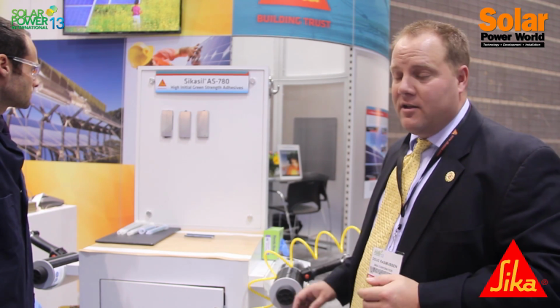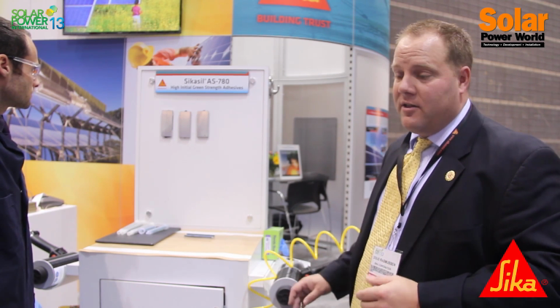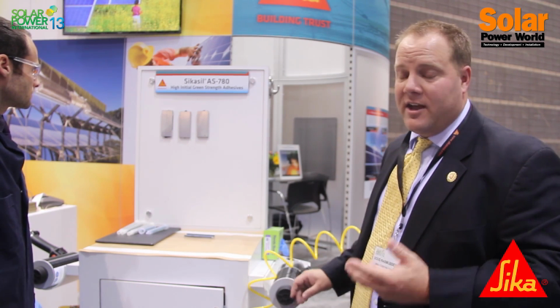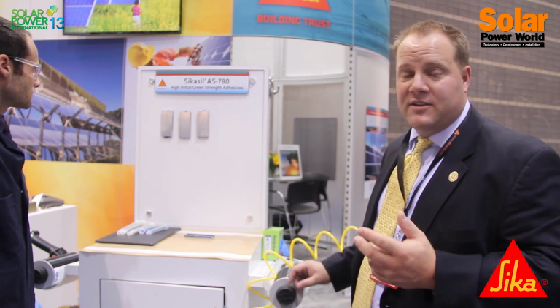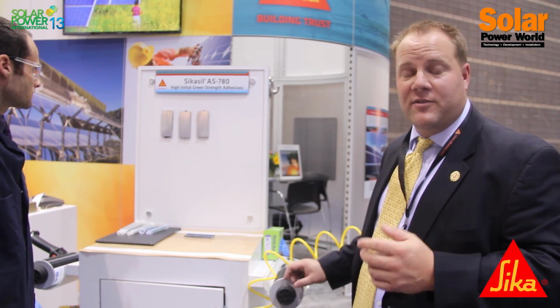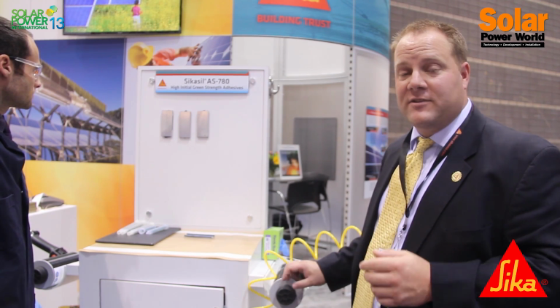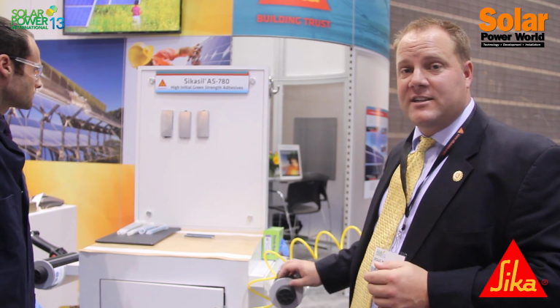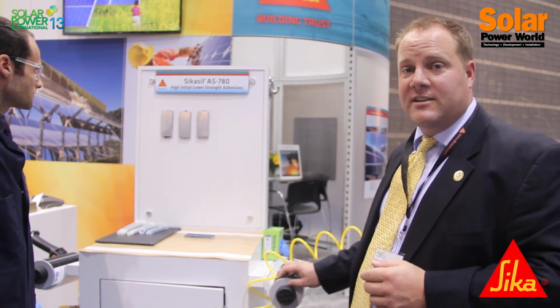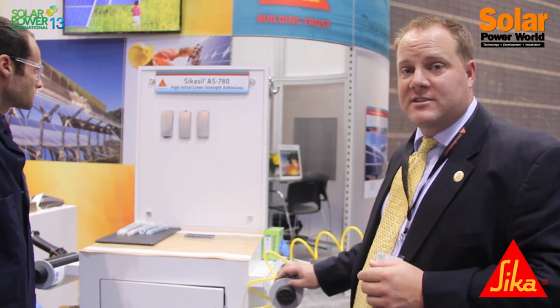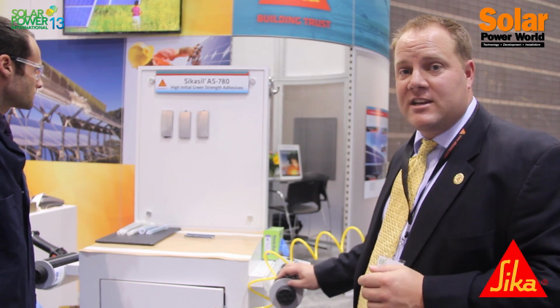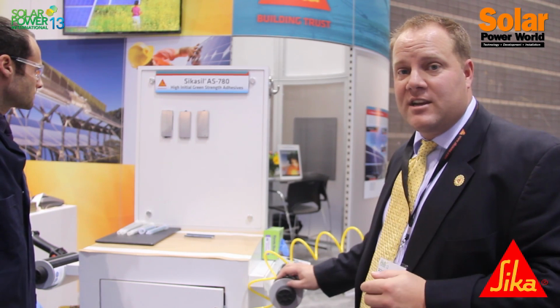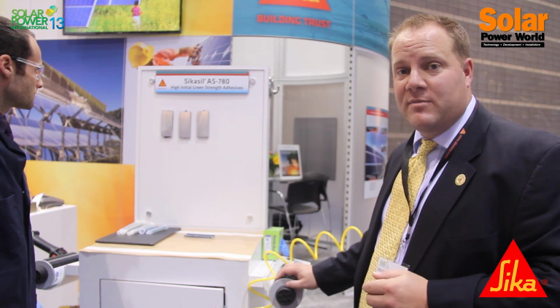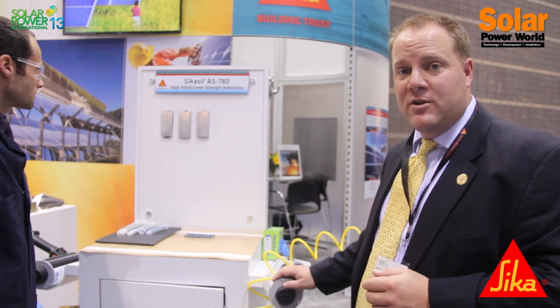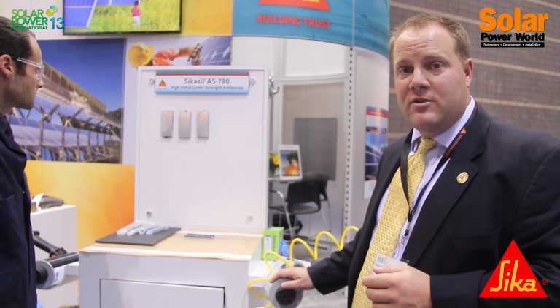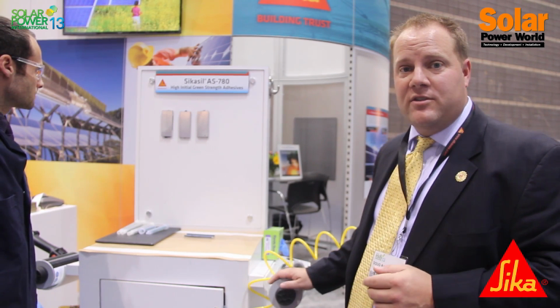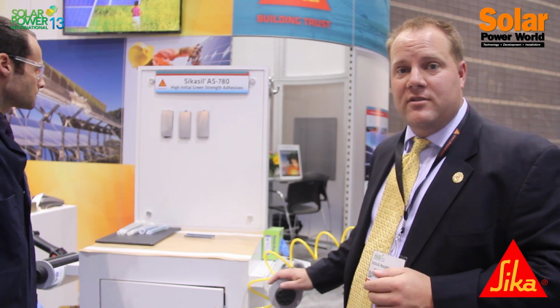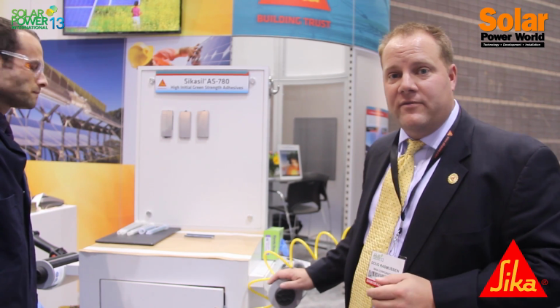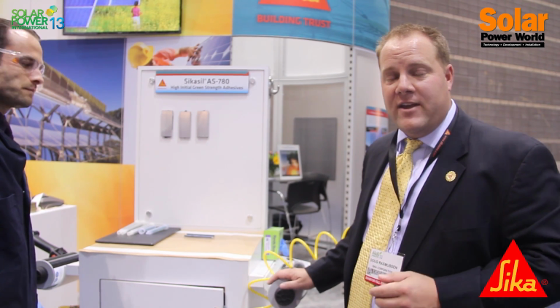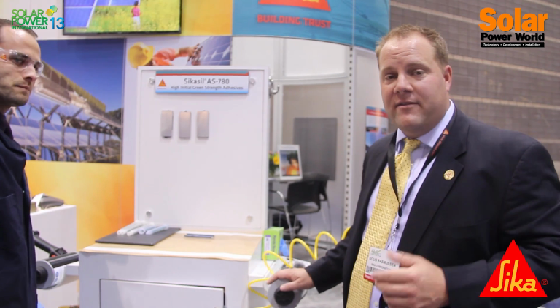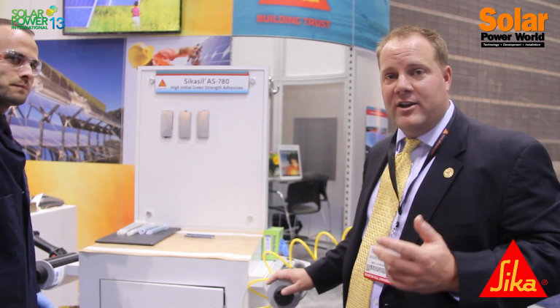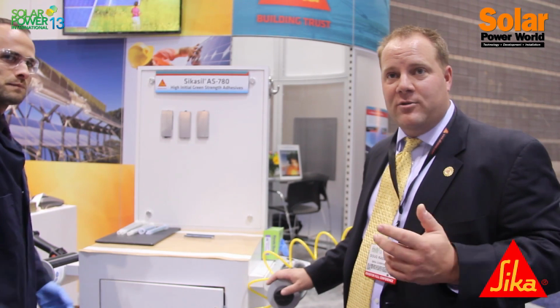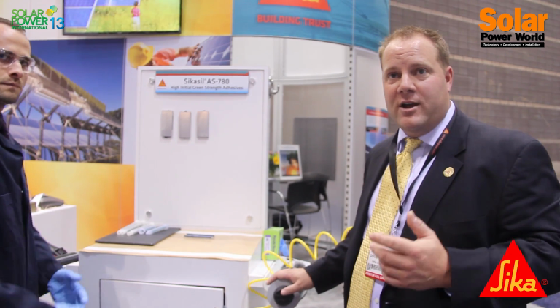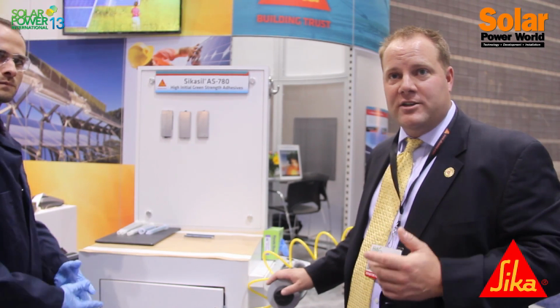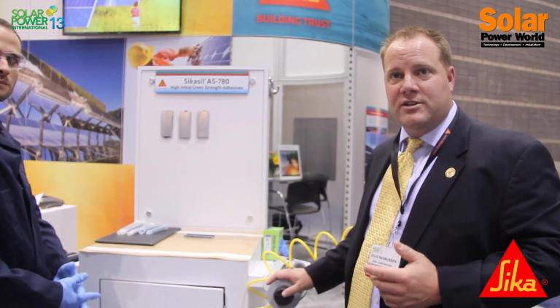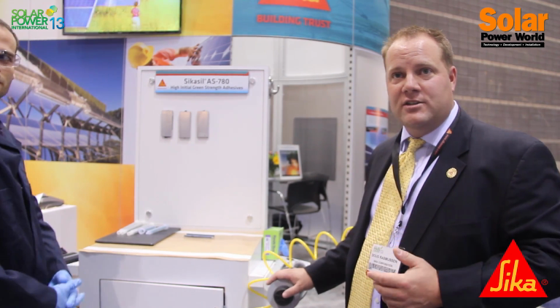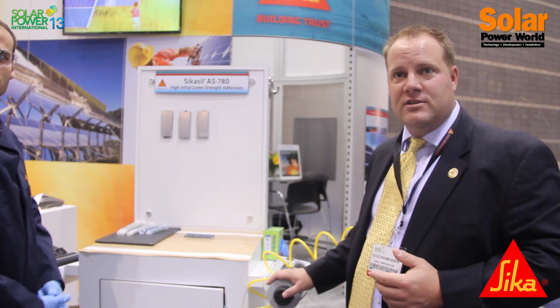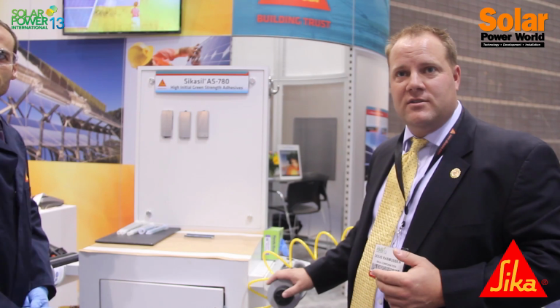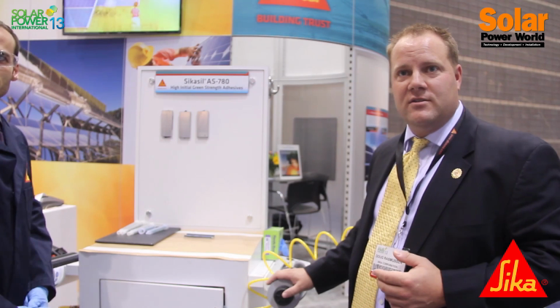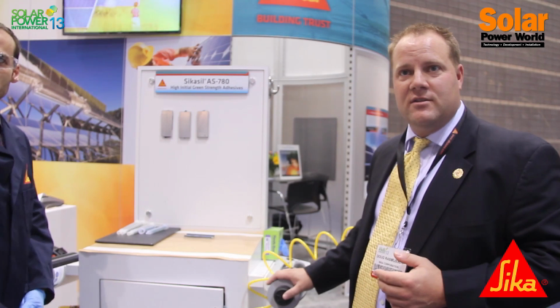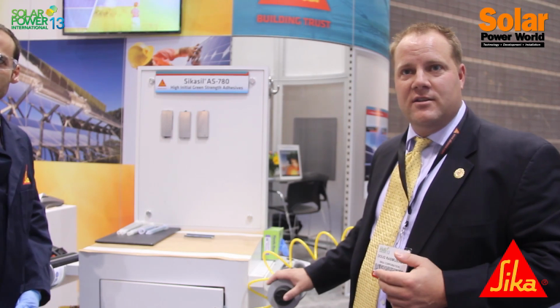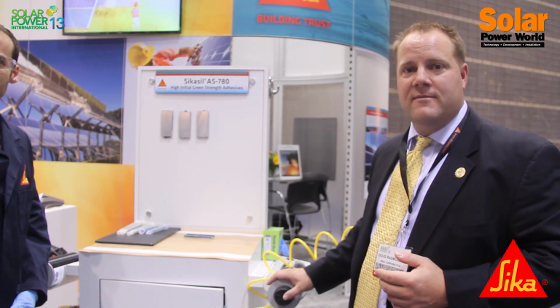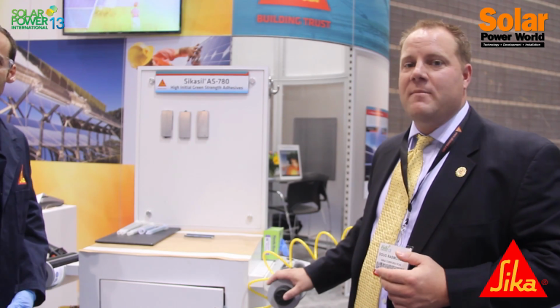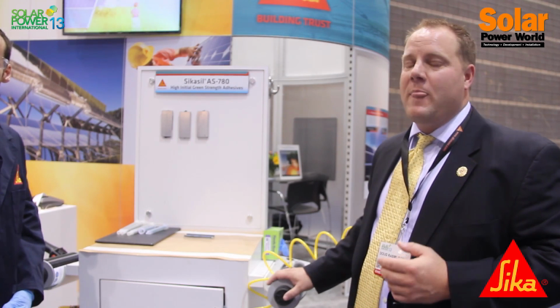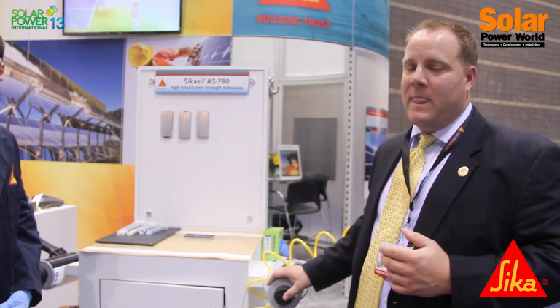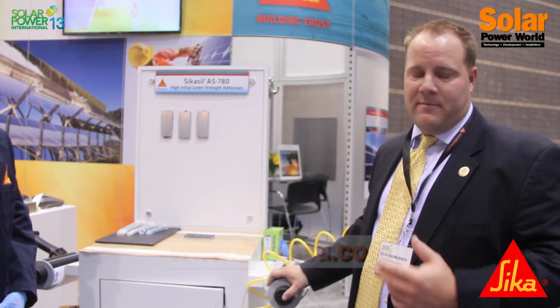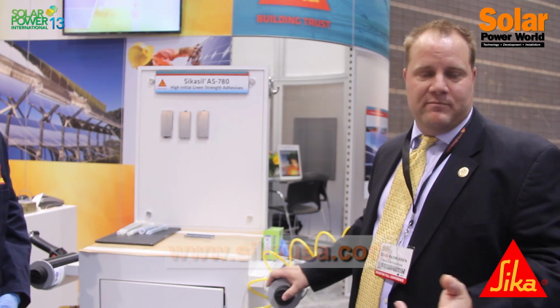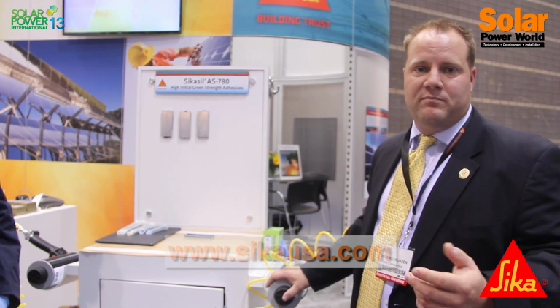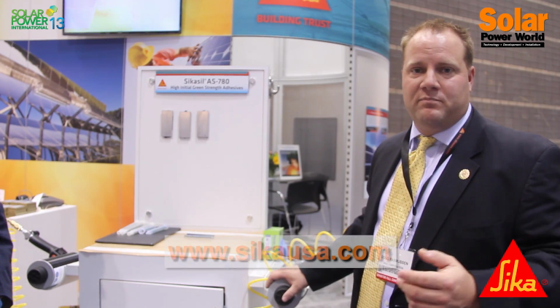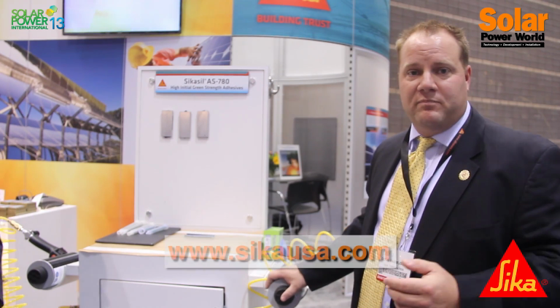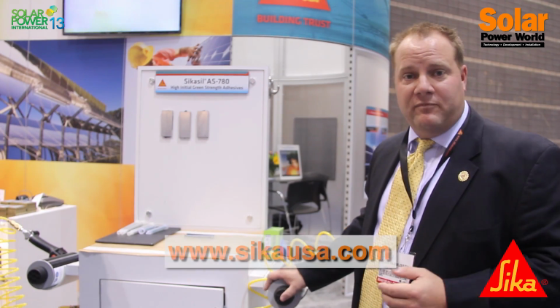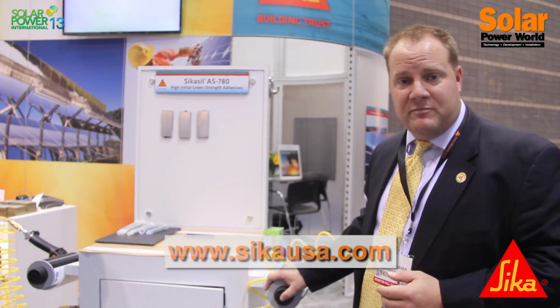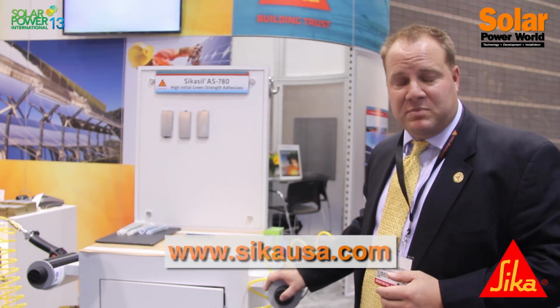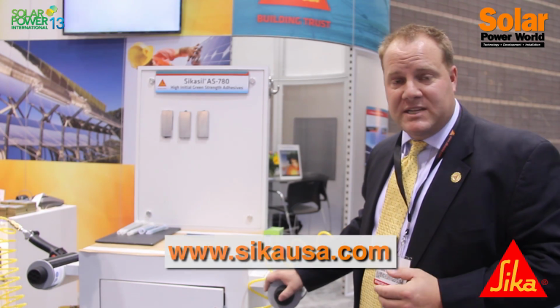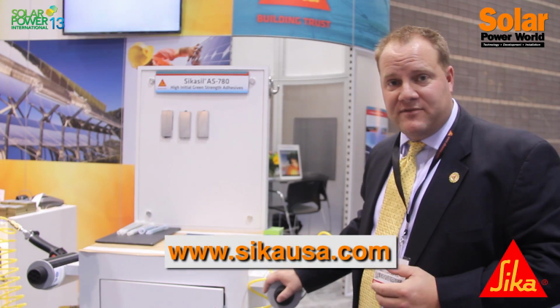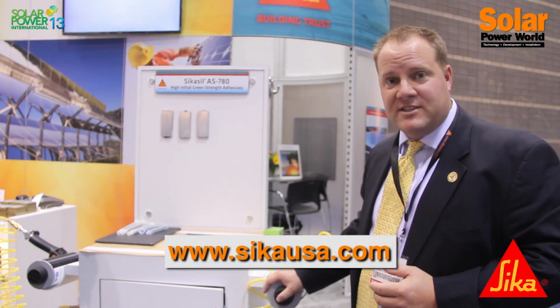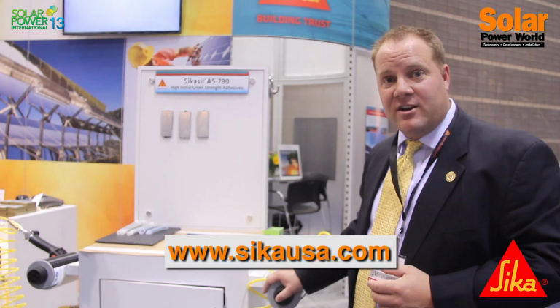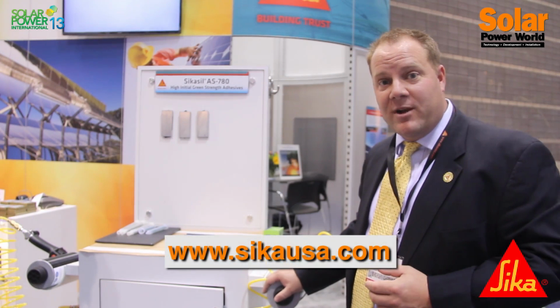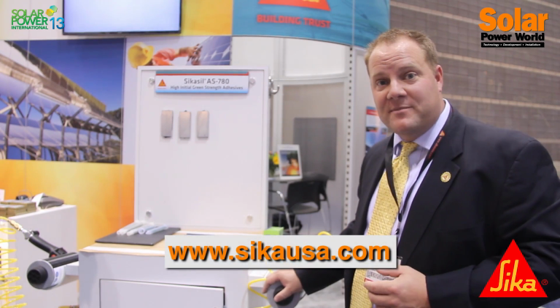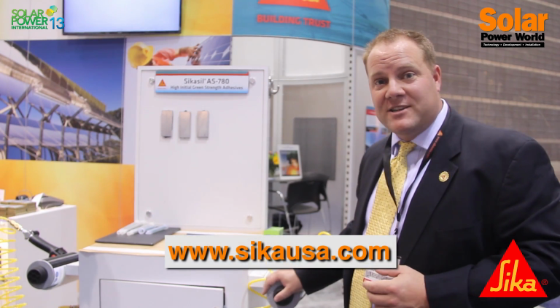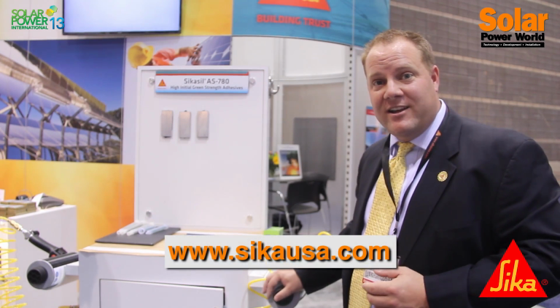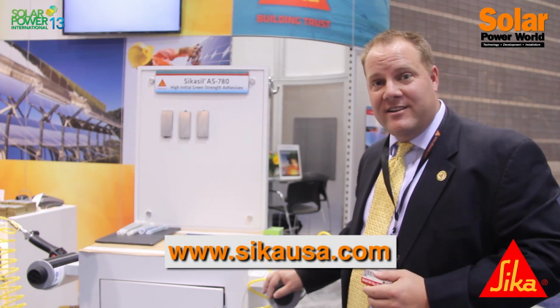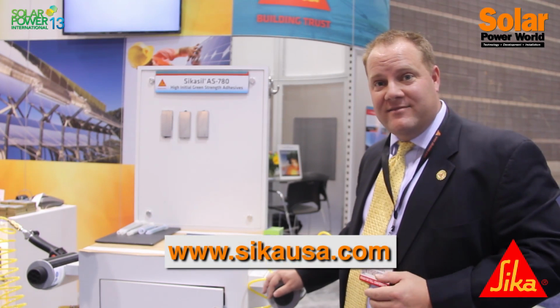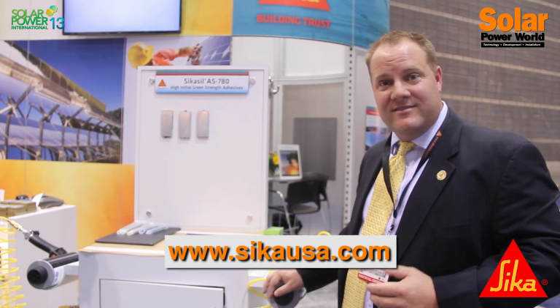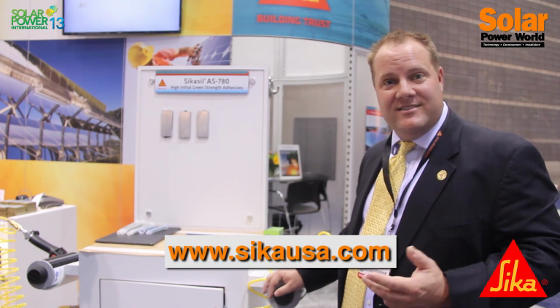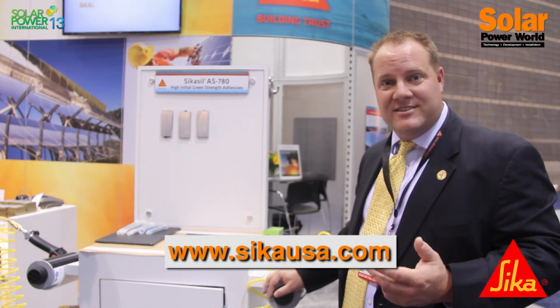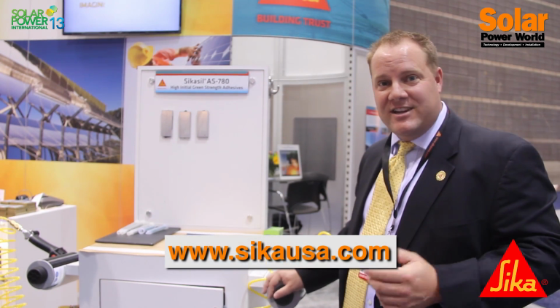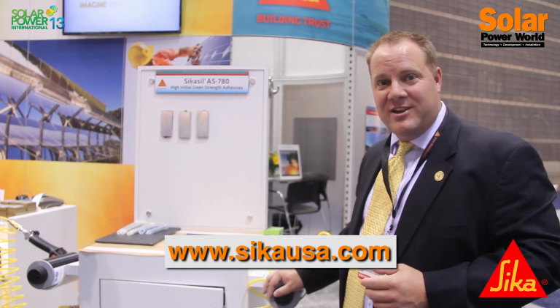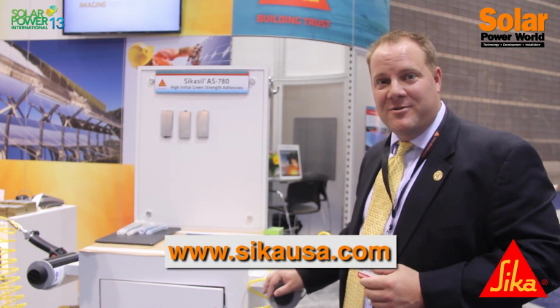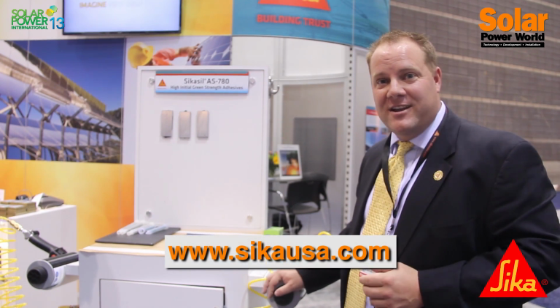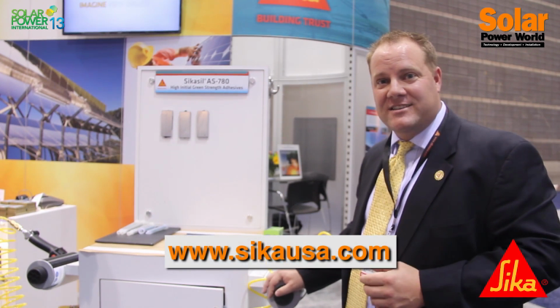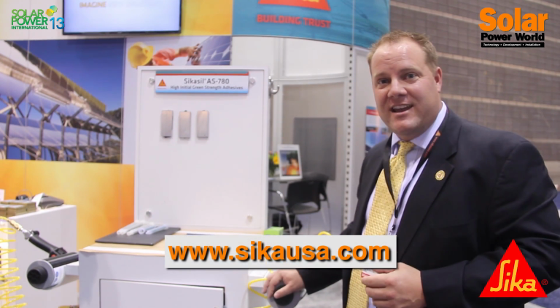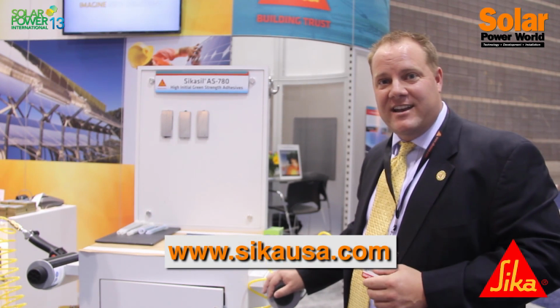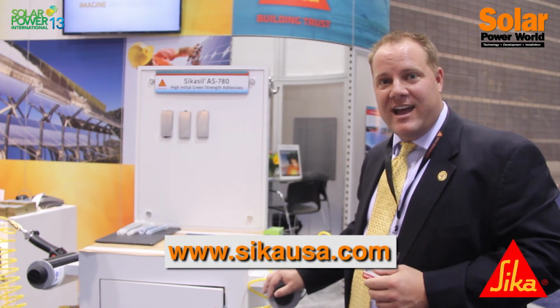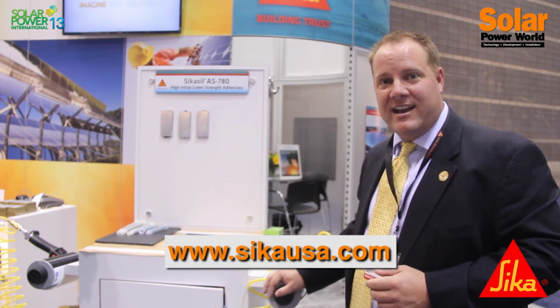Thanks for visiting the Sika booth. If you have any questions, please visit our website, SikaUSA.com.